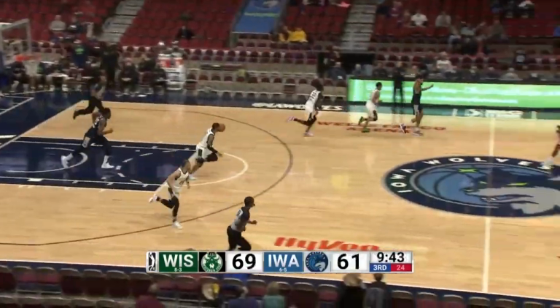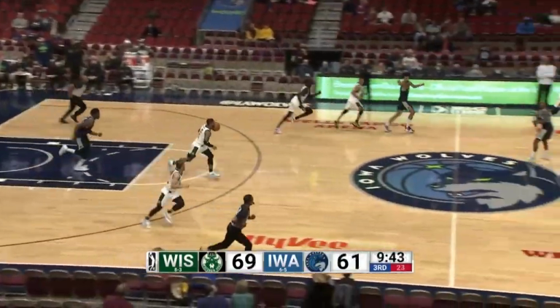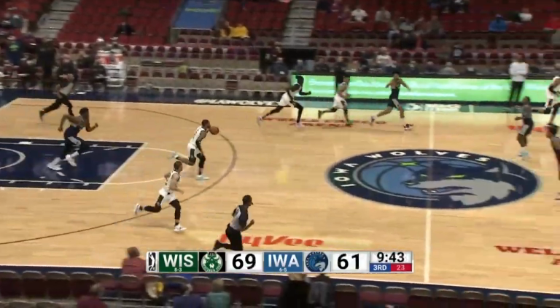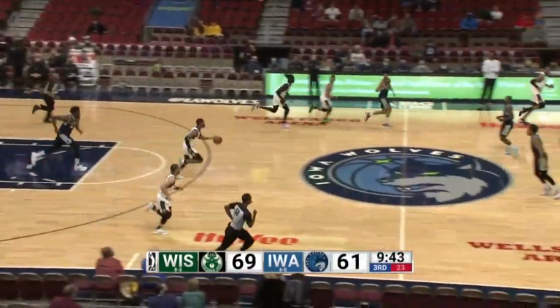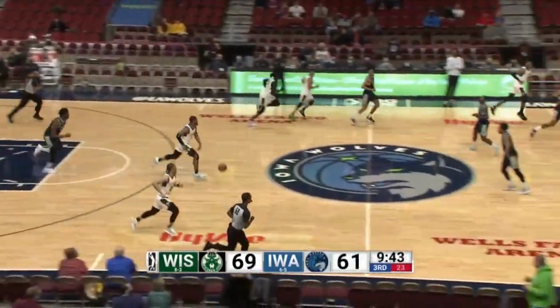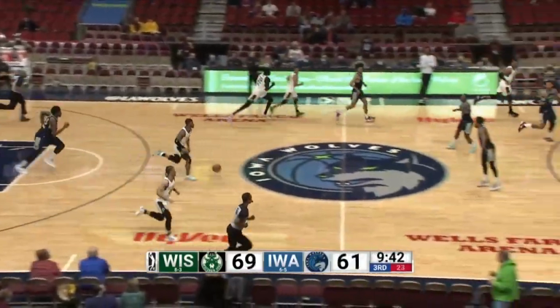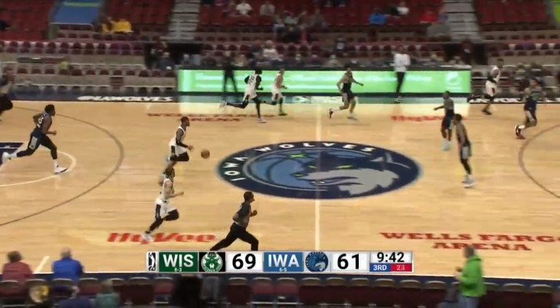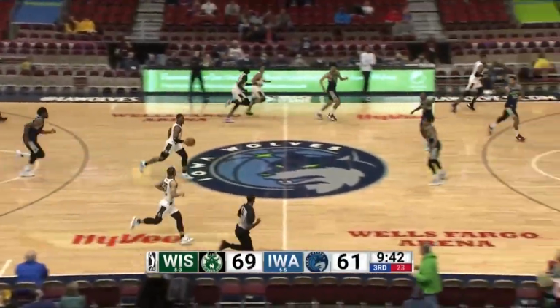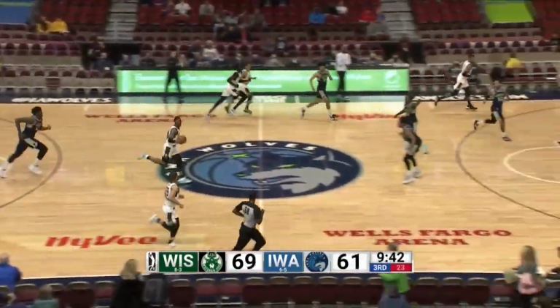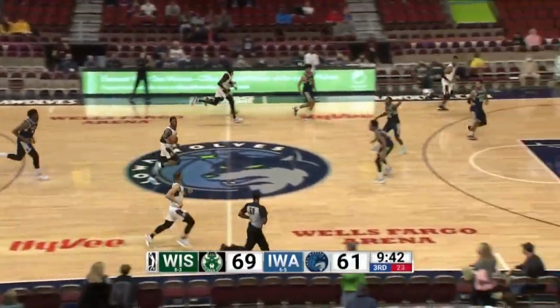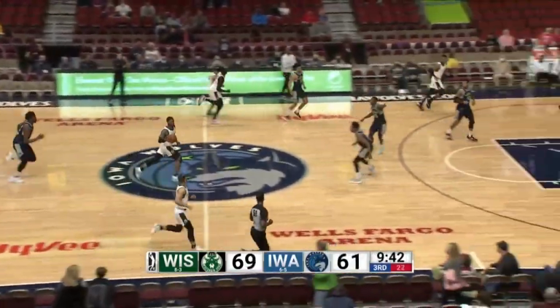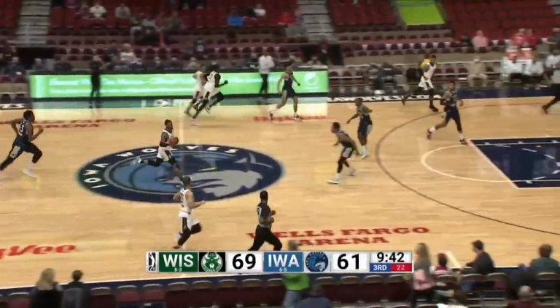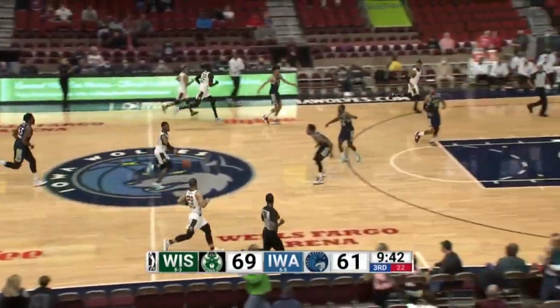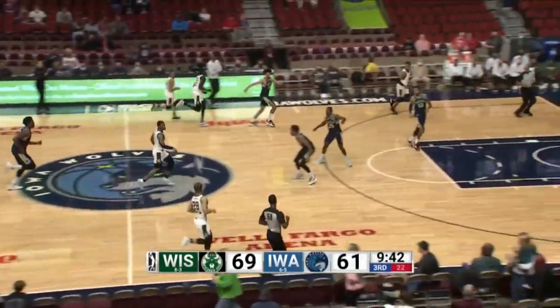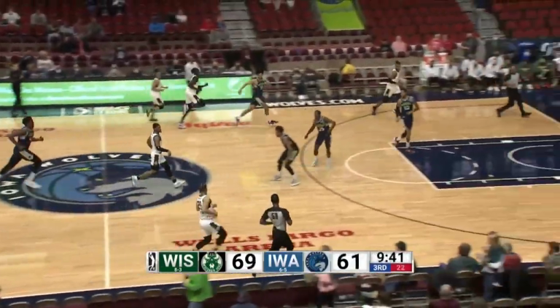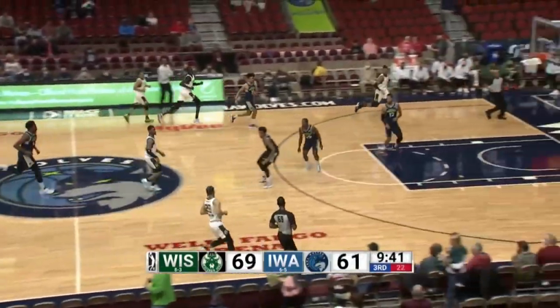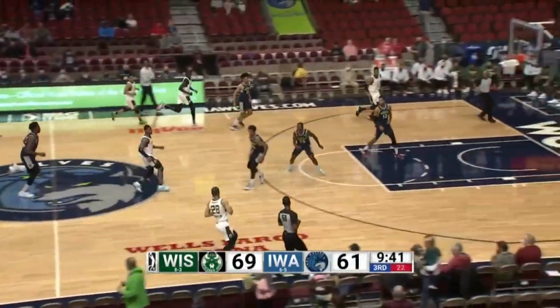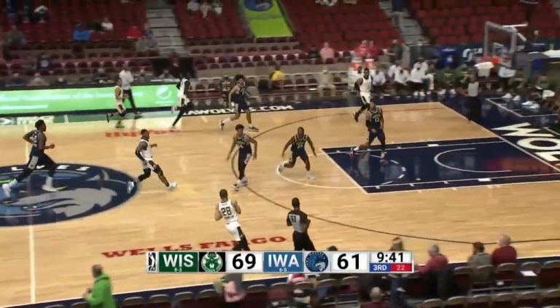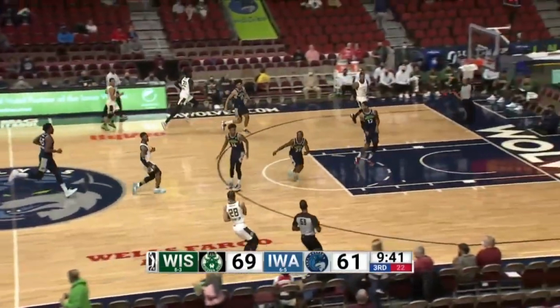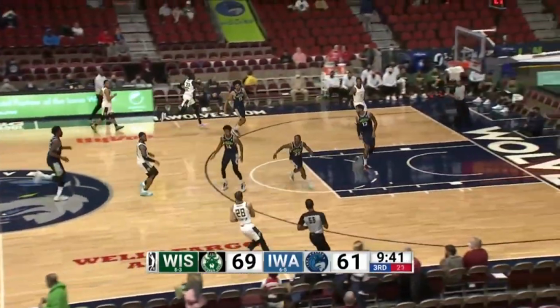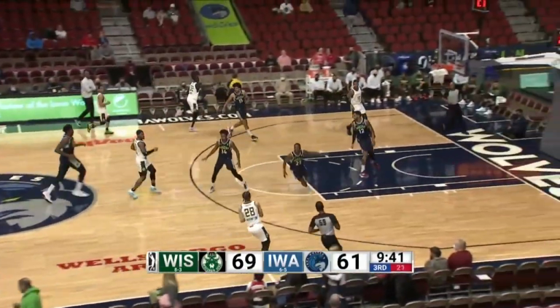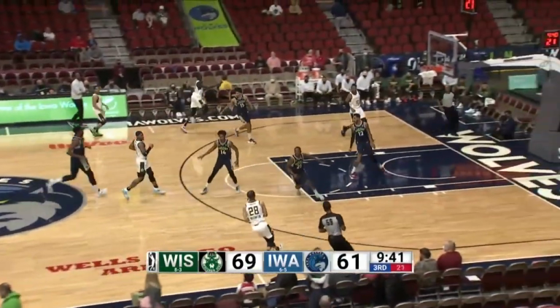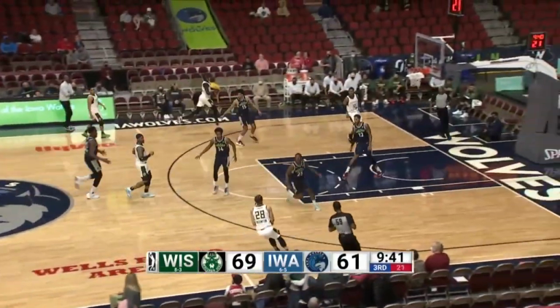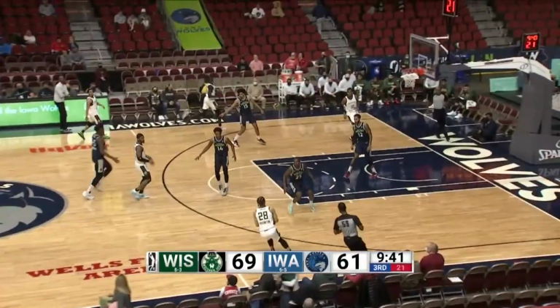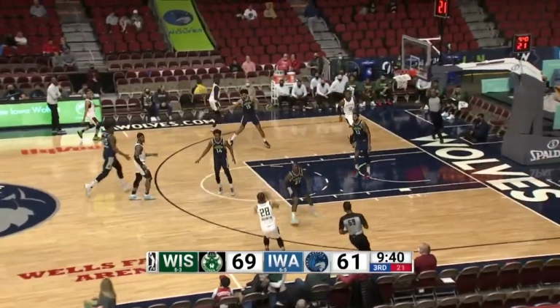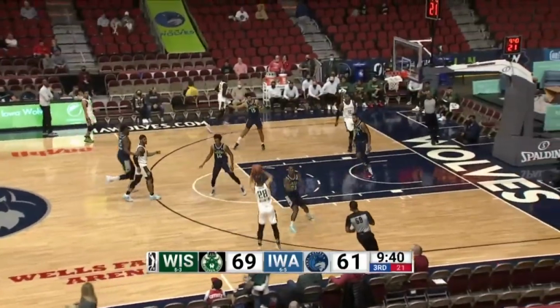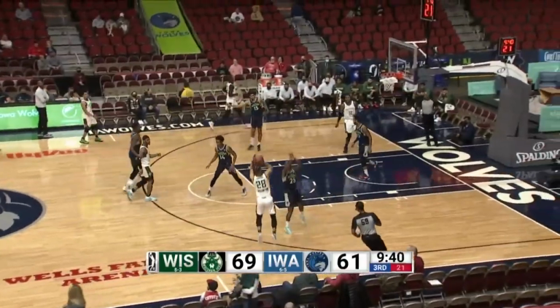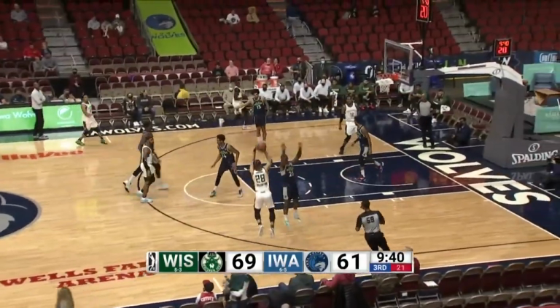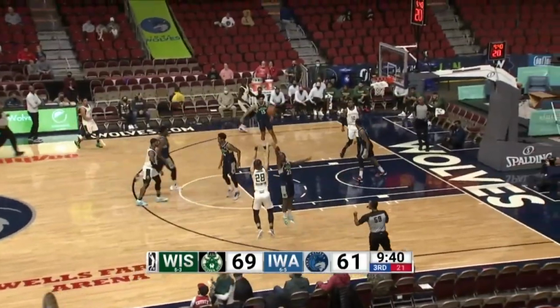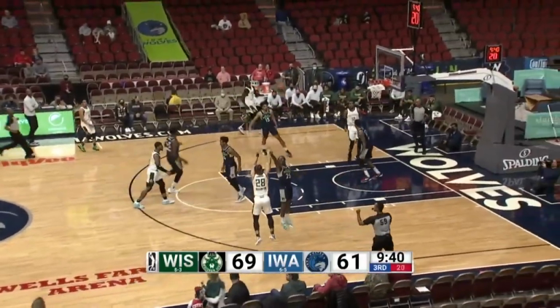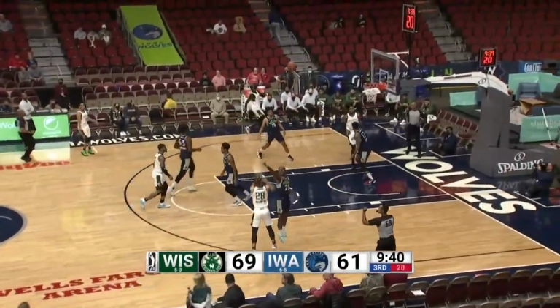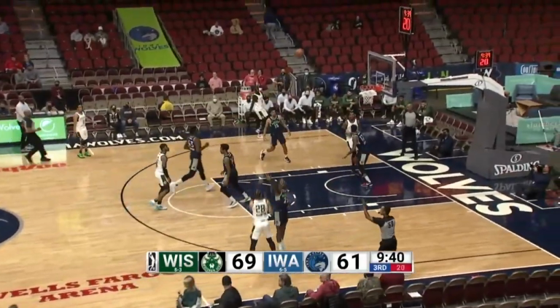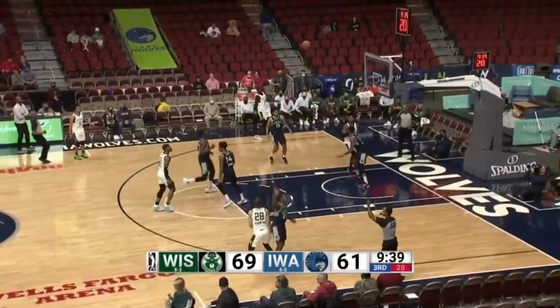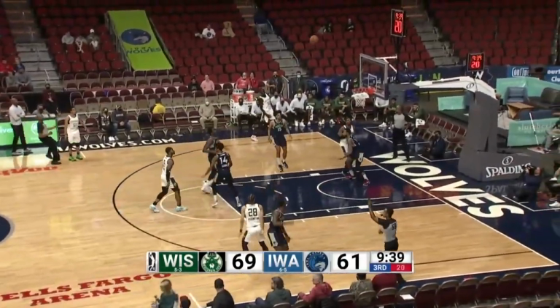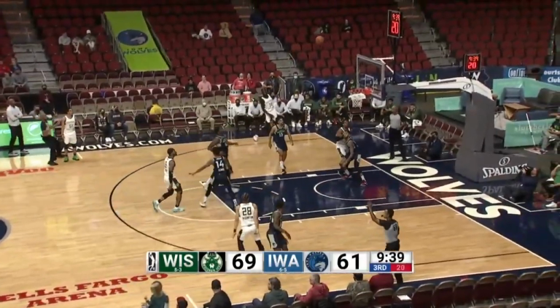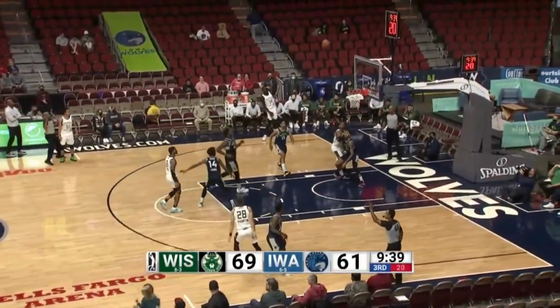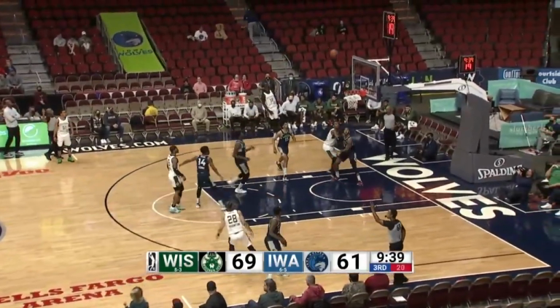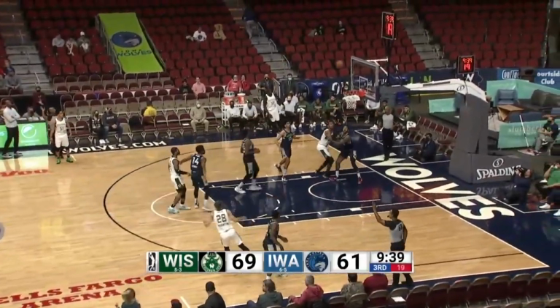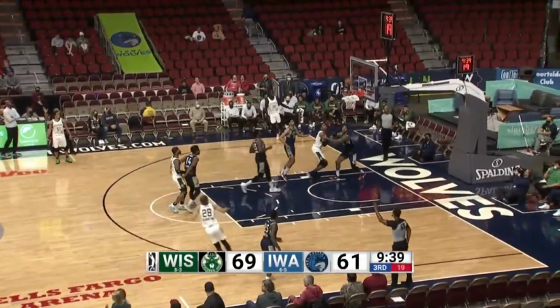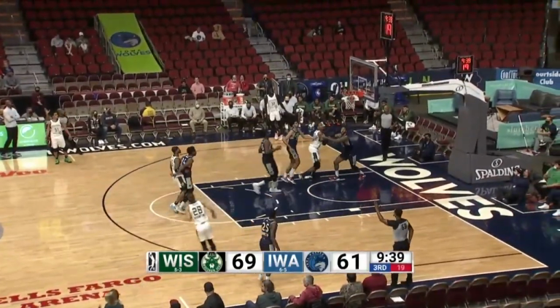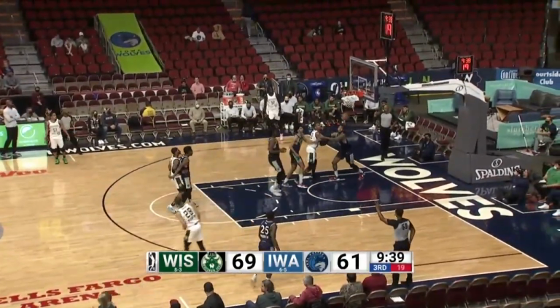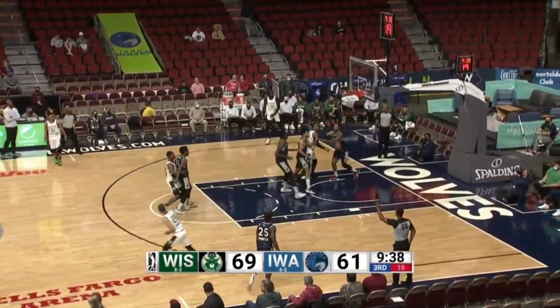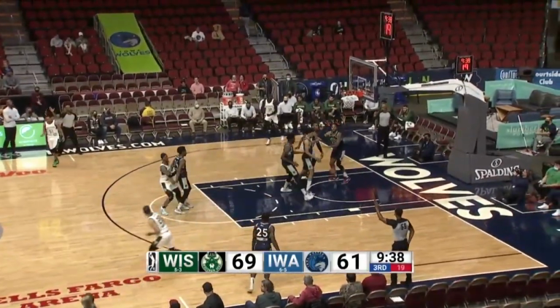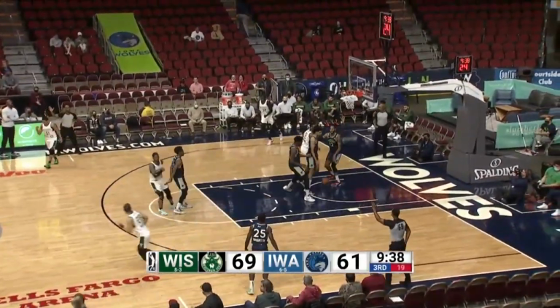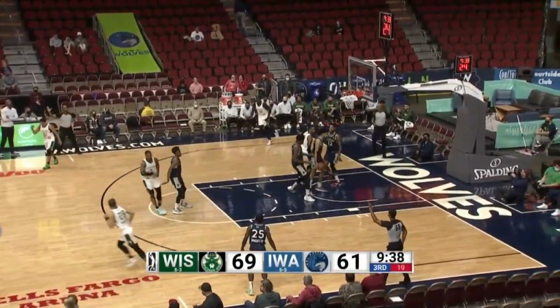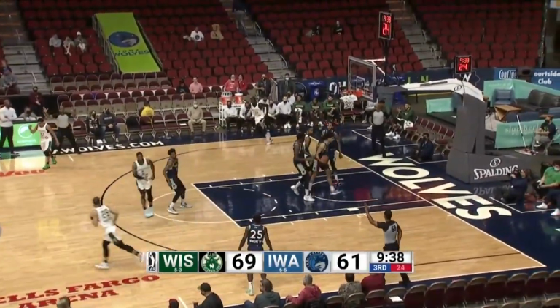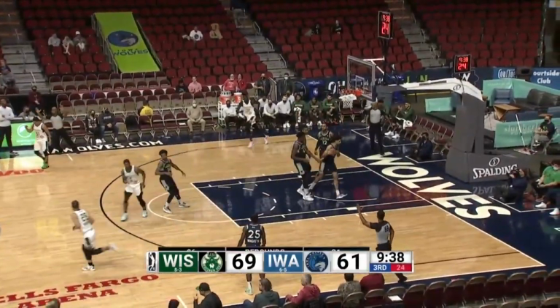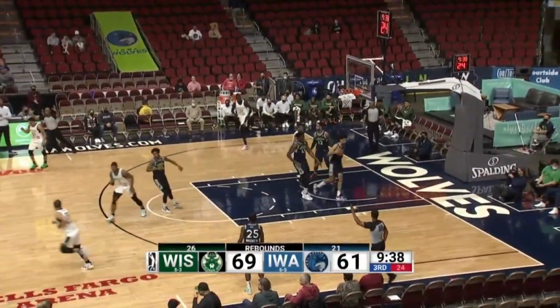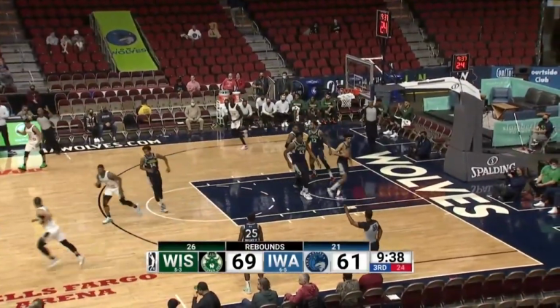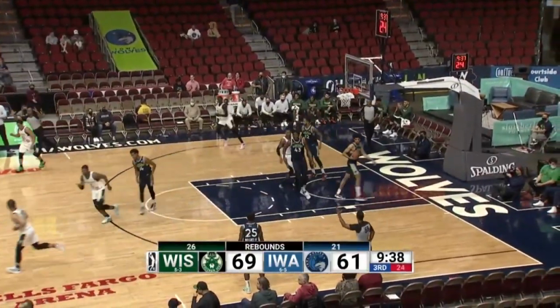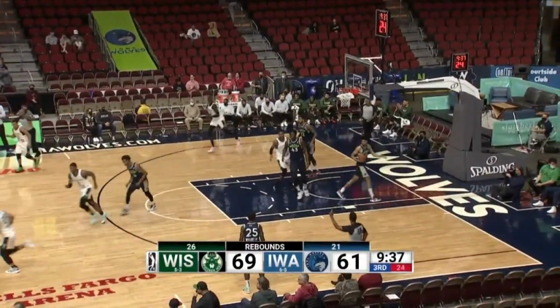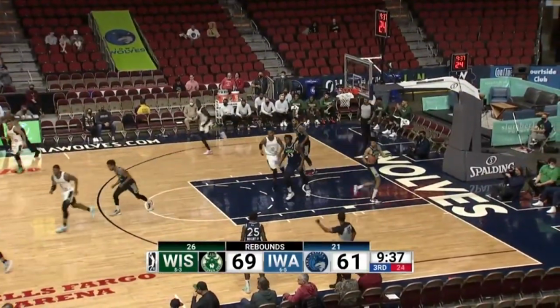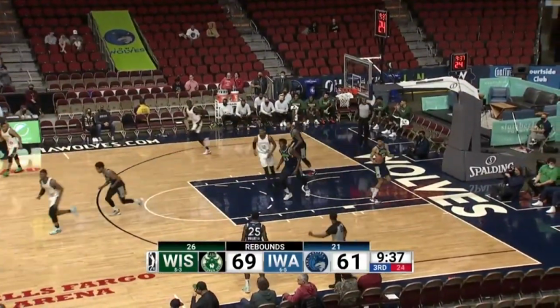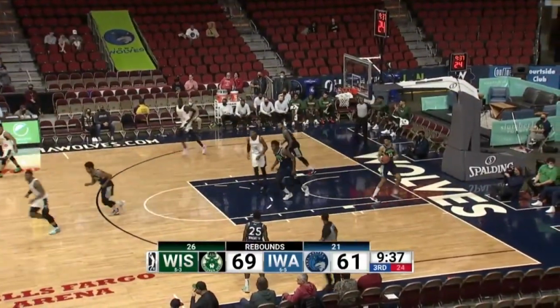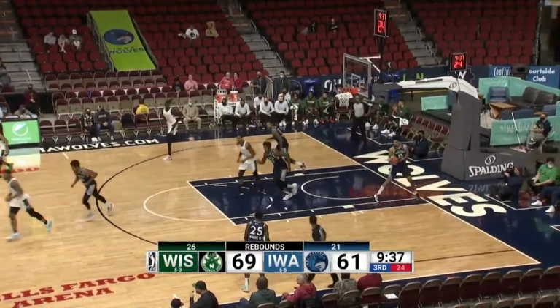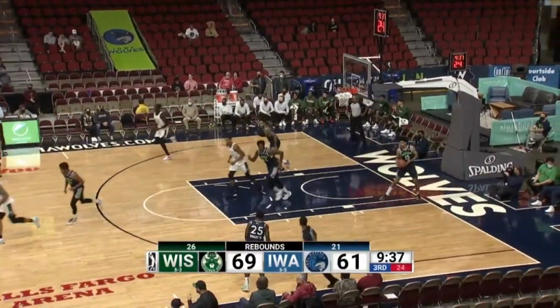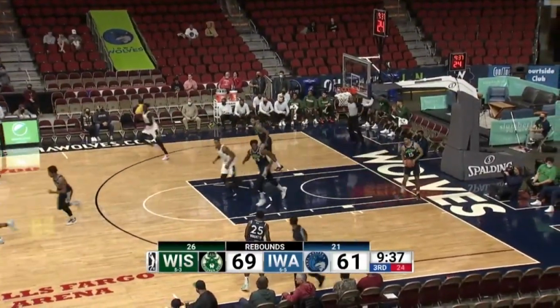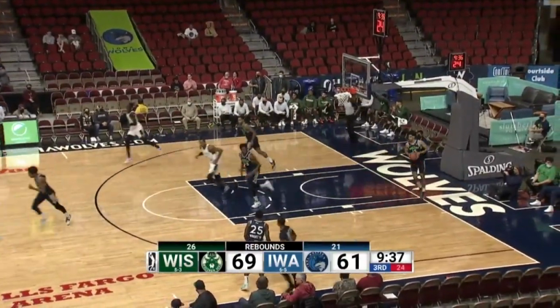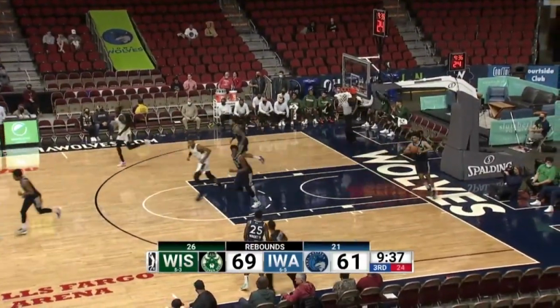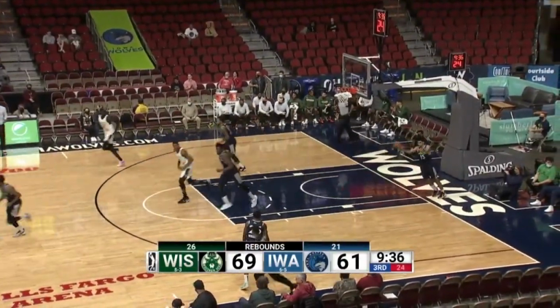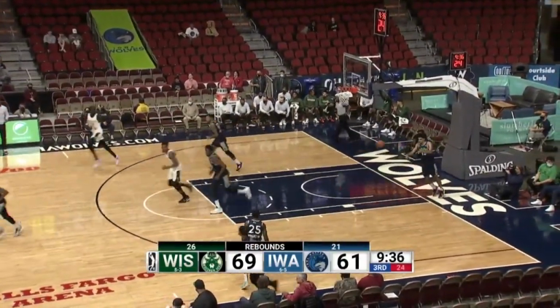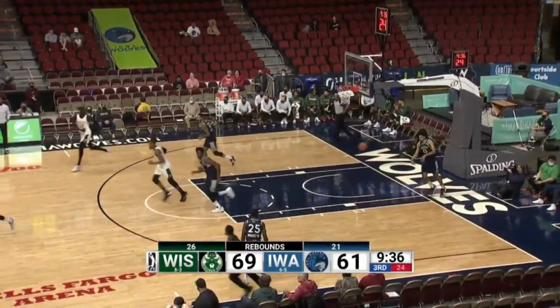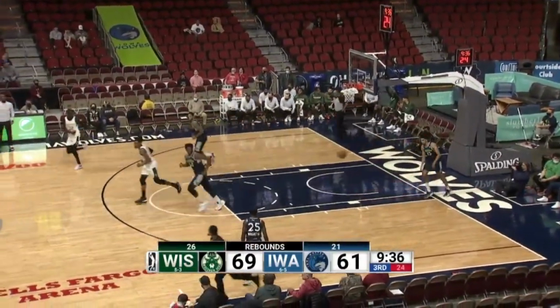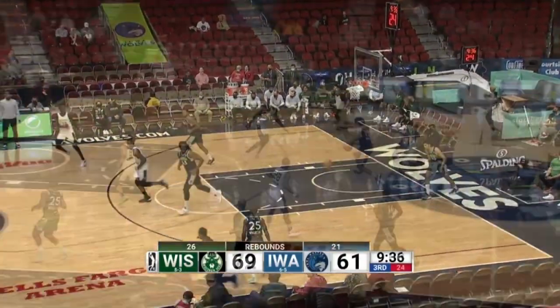Here comes Tucker — off for Wigington. He'll elevate and shoot the three and that one's good. Picked up right where he left off.